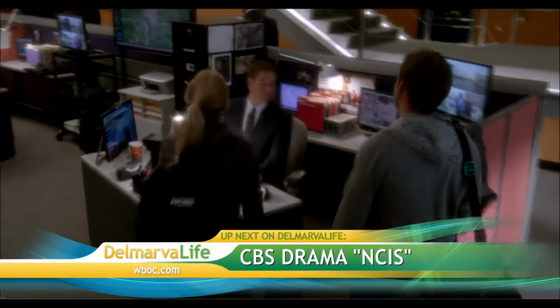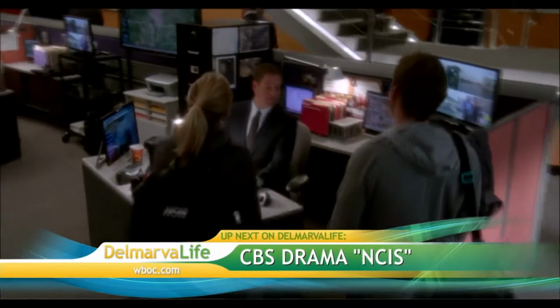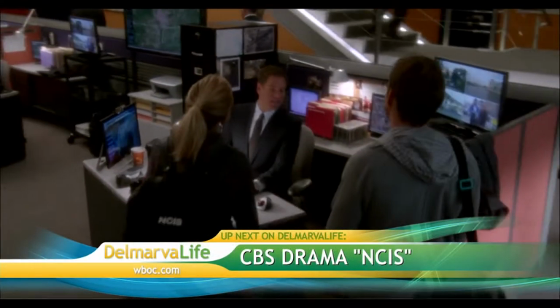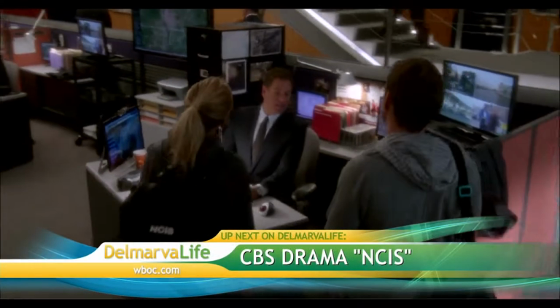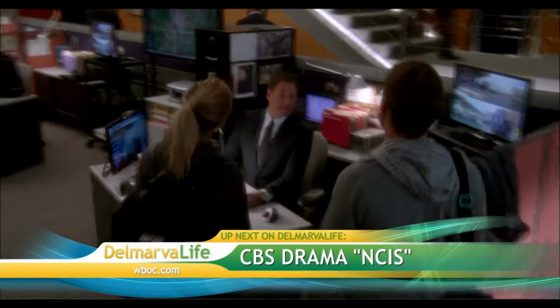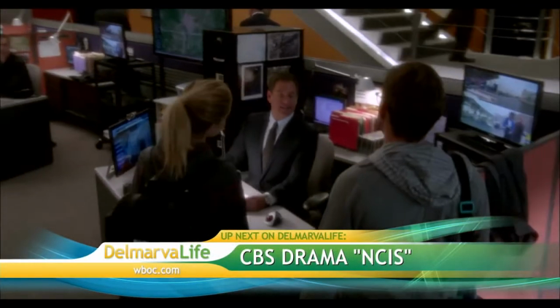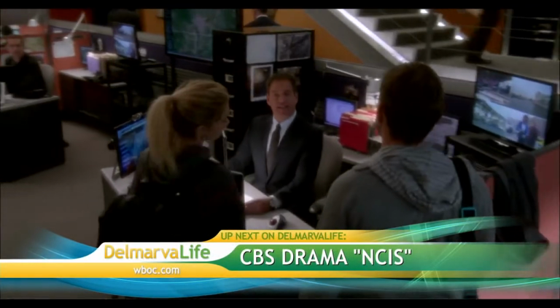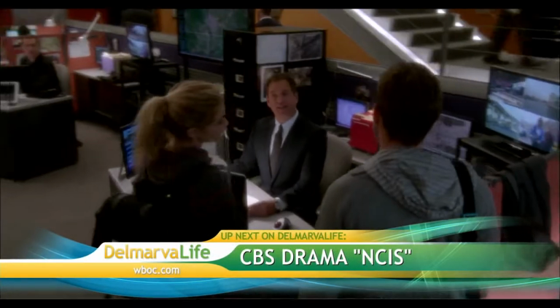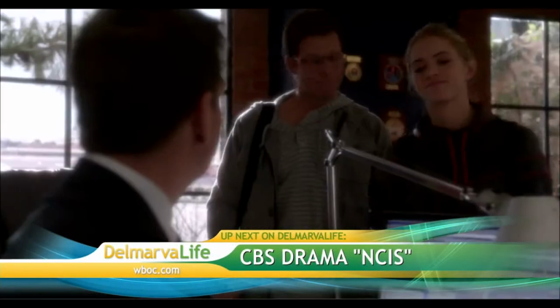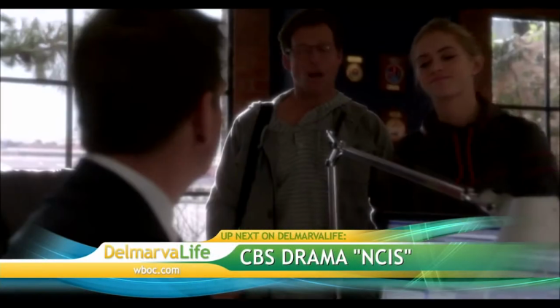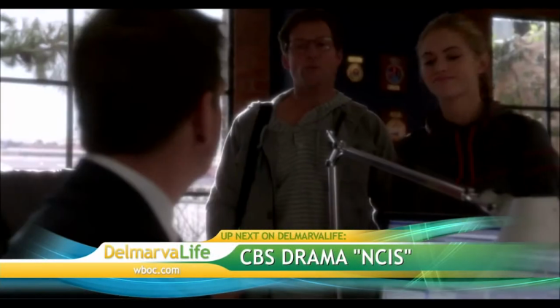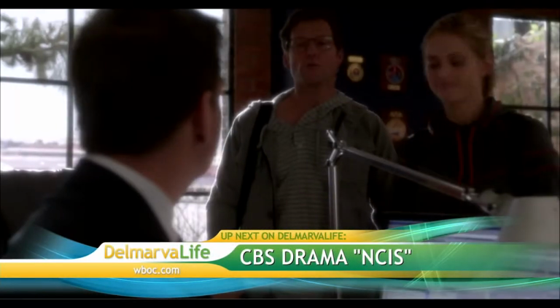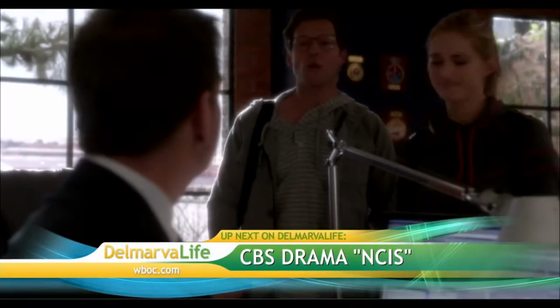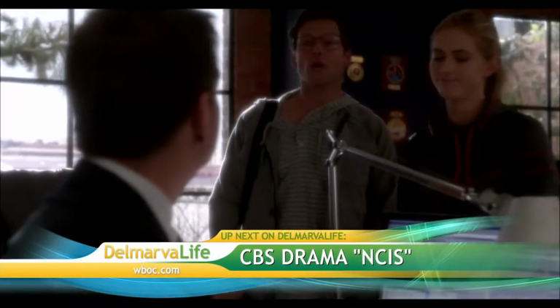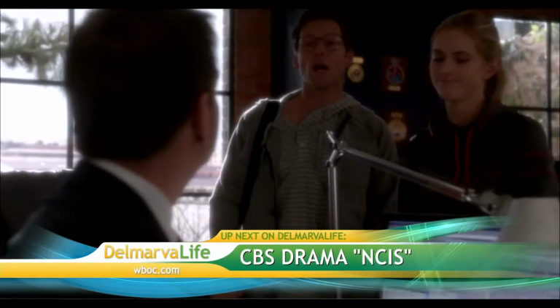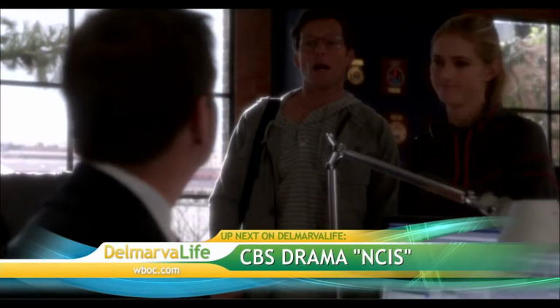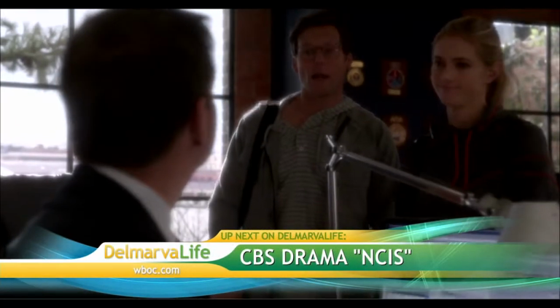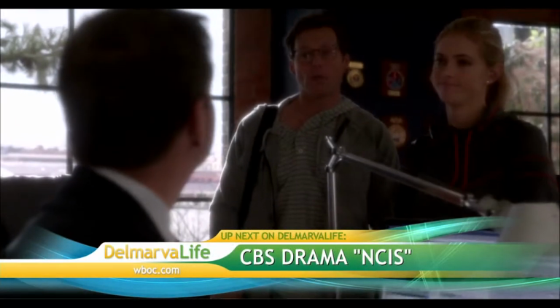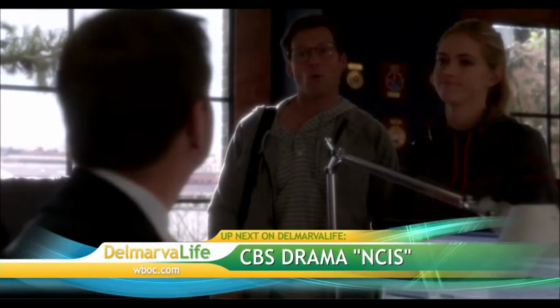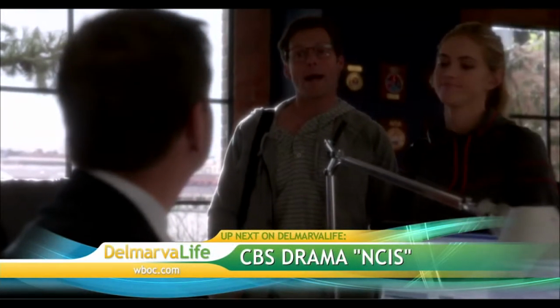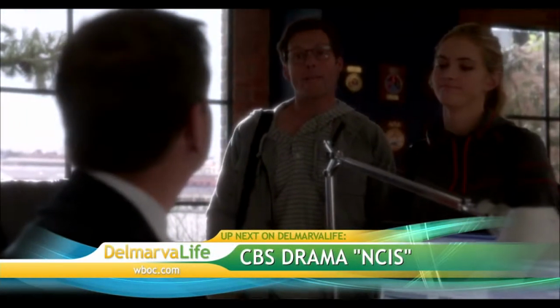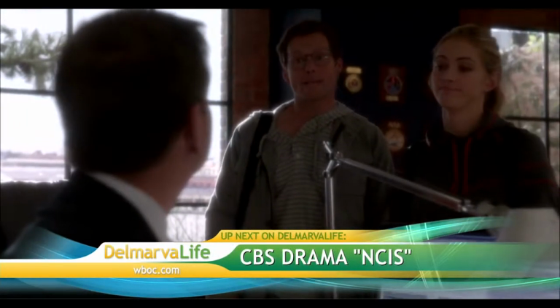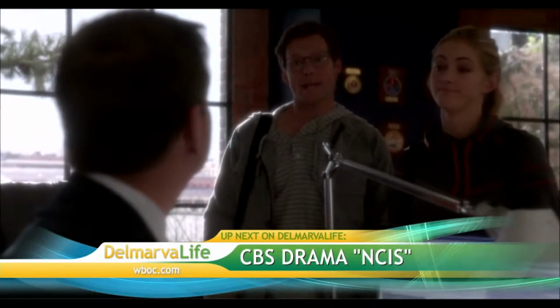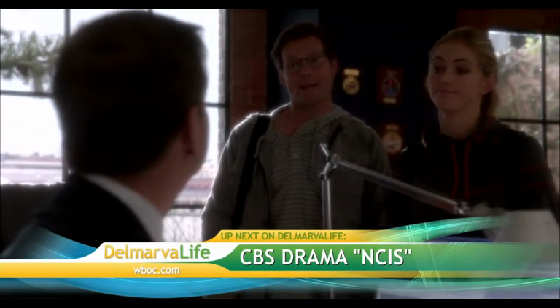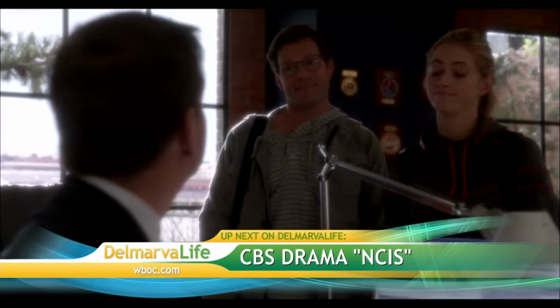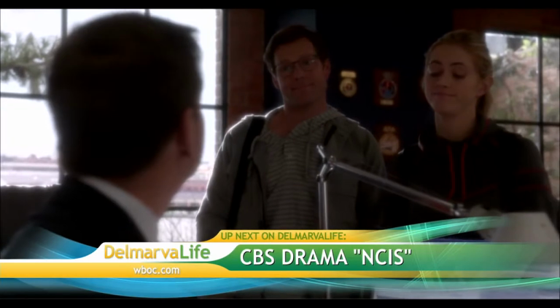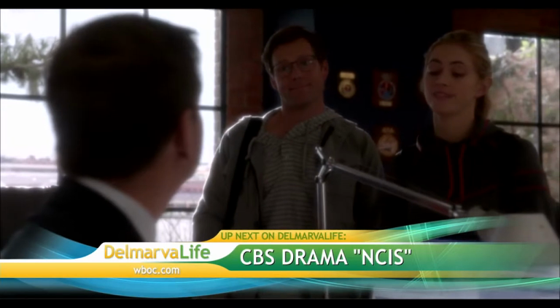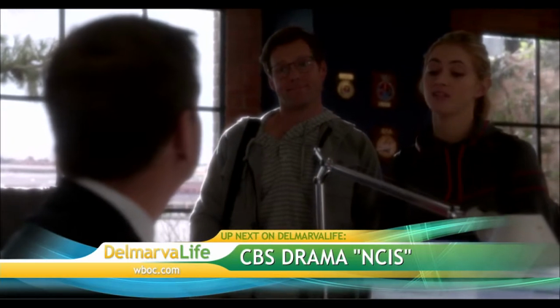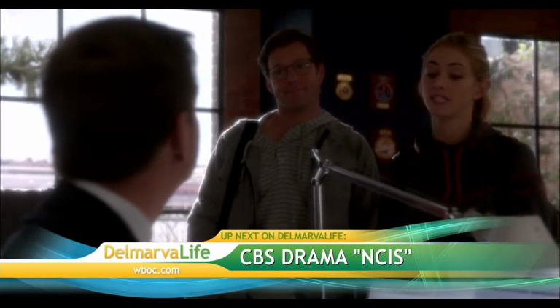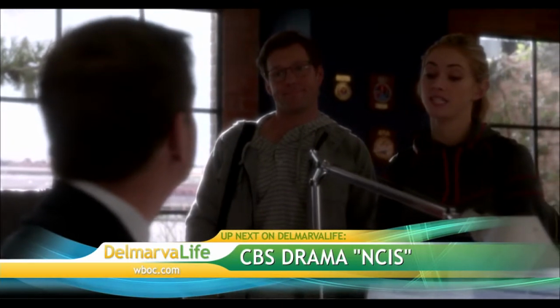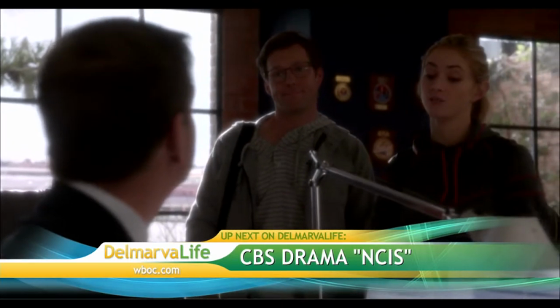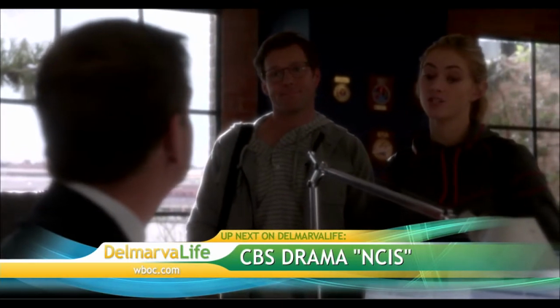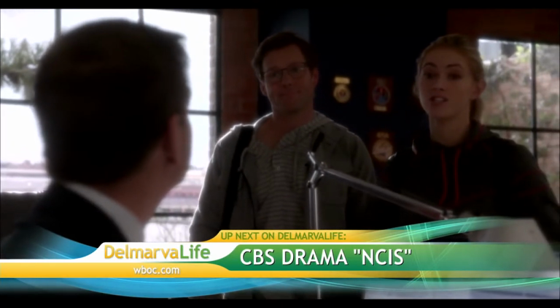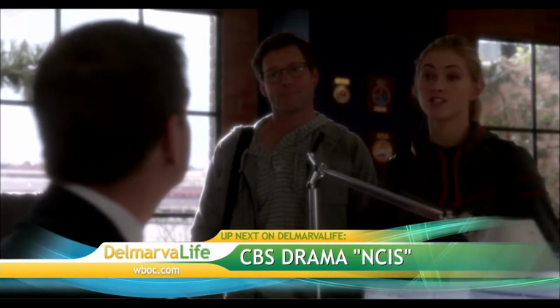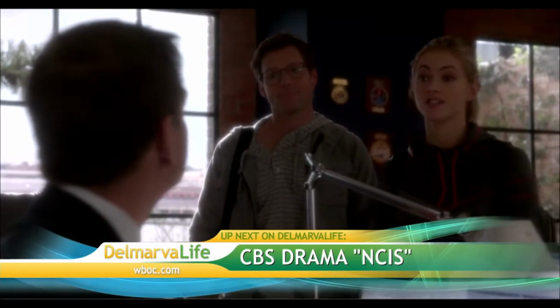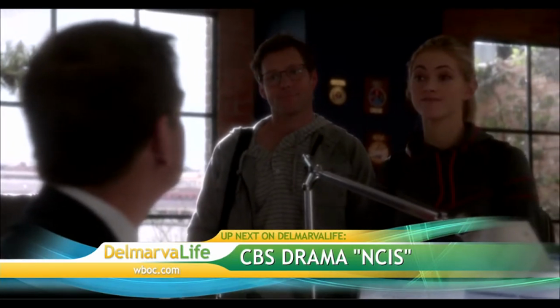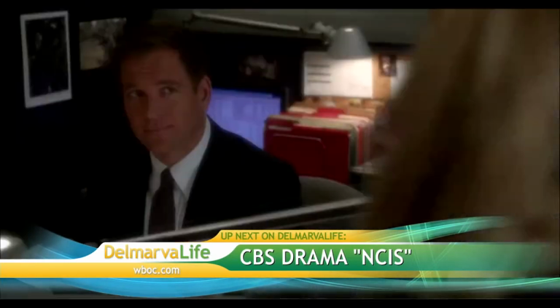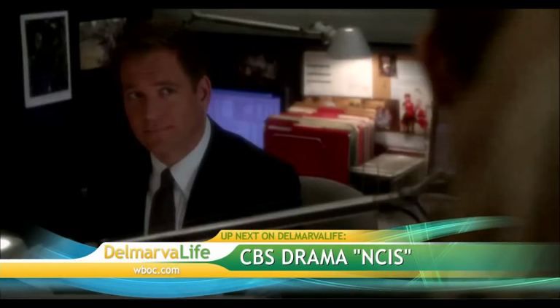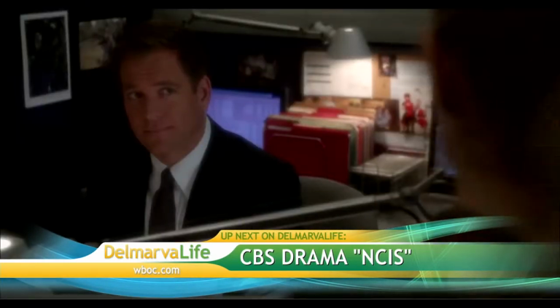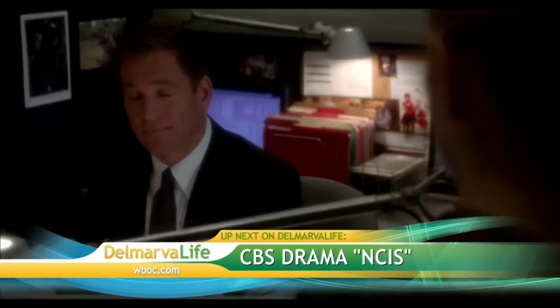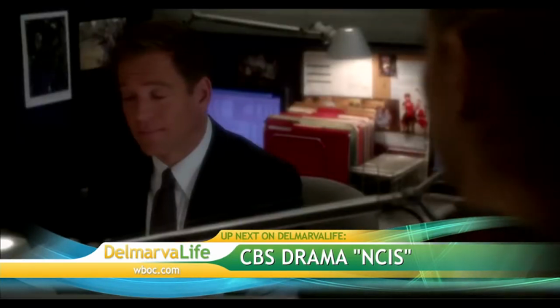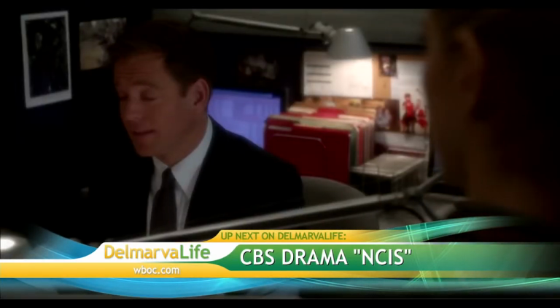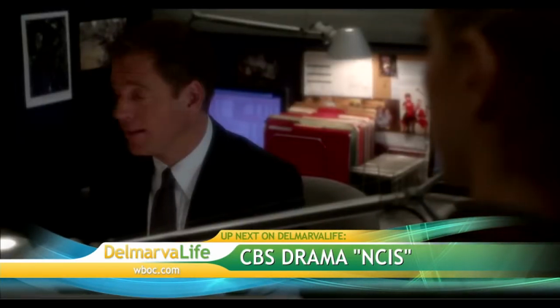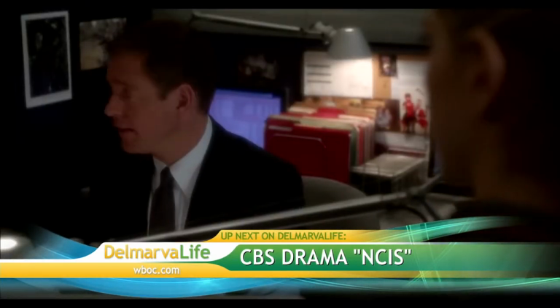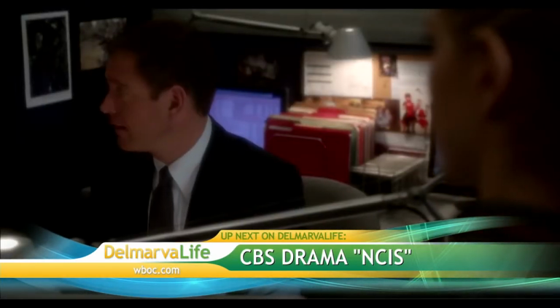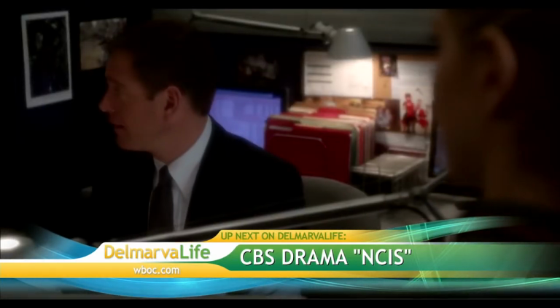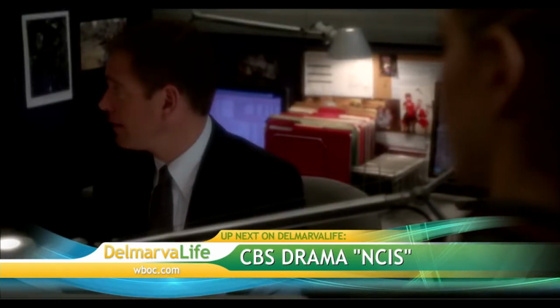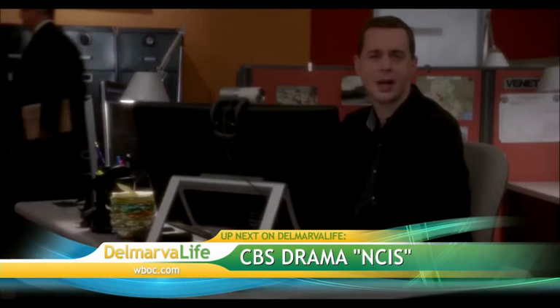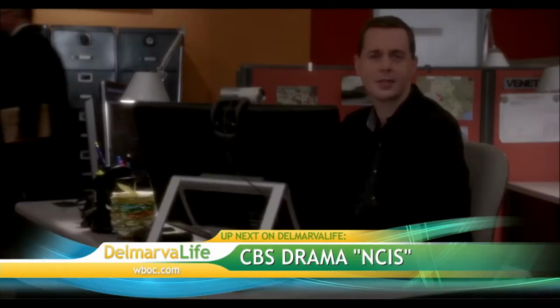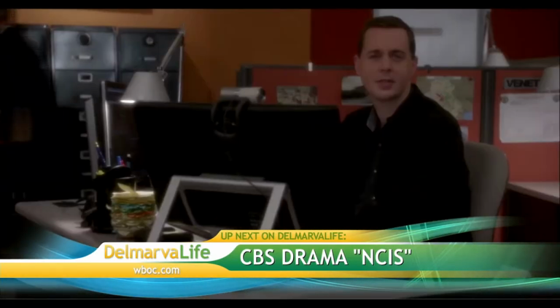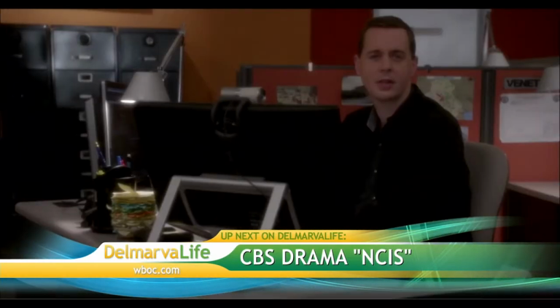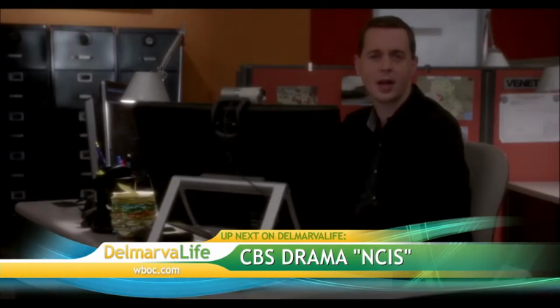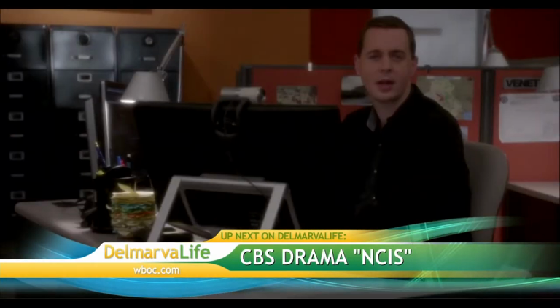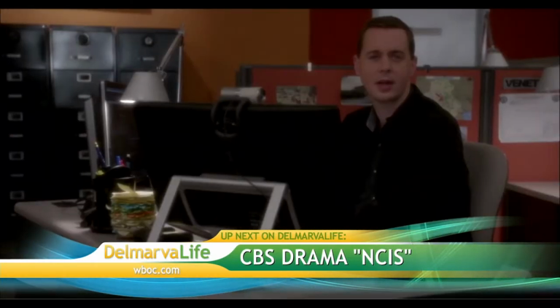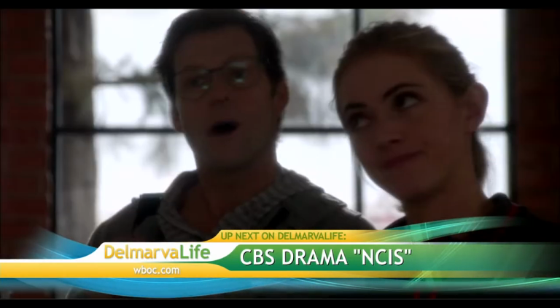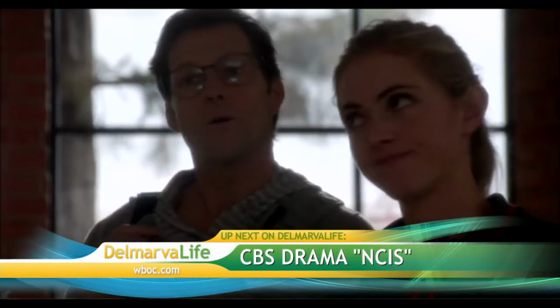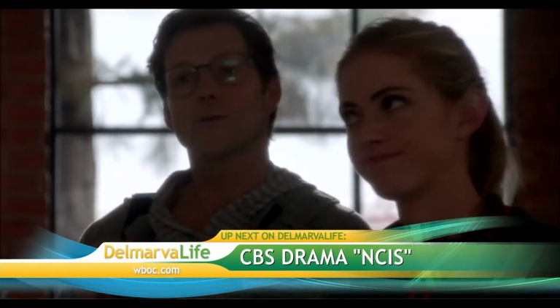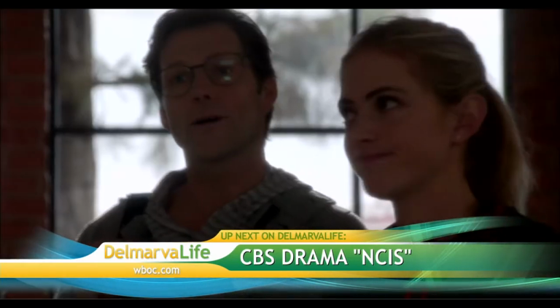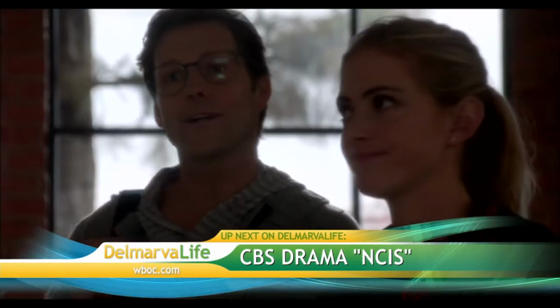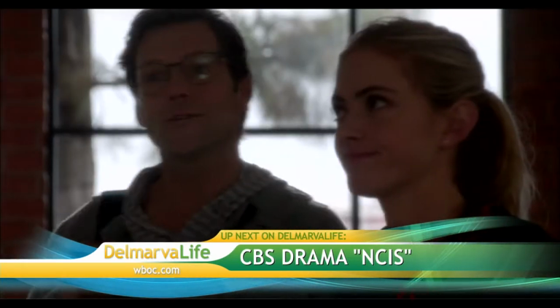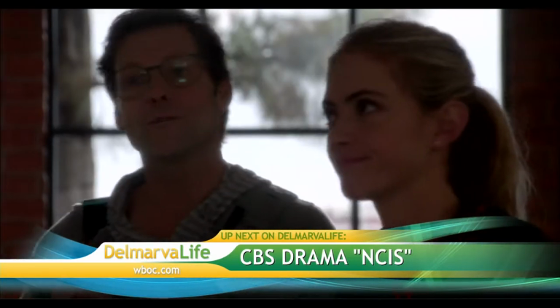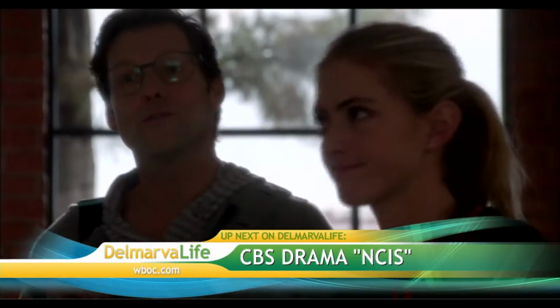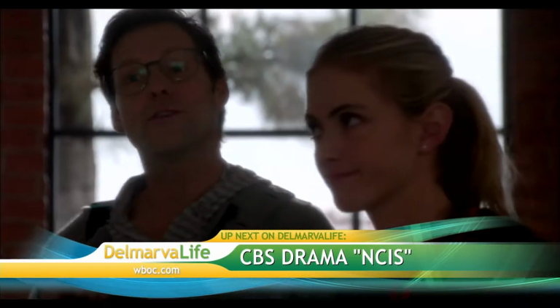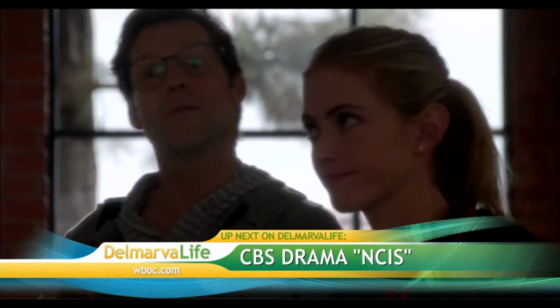CBS's drama NCIS — after the break, we hear what the cast is looking forward to in tonight's exciting season finale. Delmarva Life will be right back.